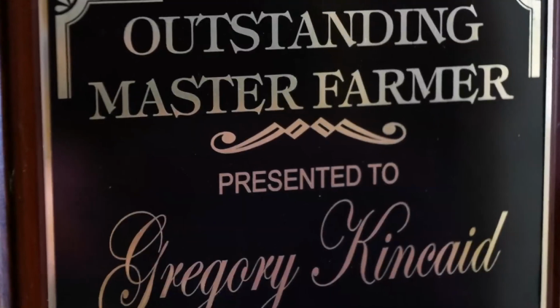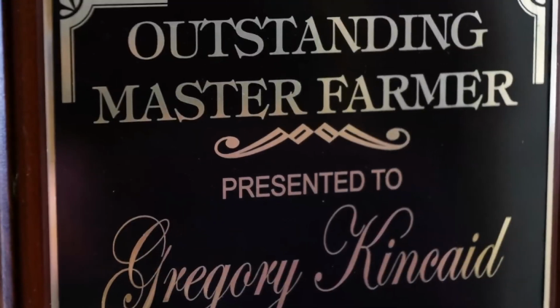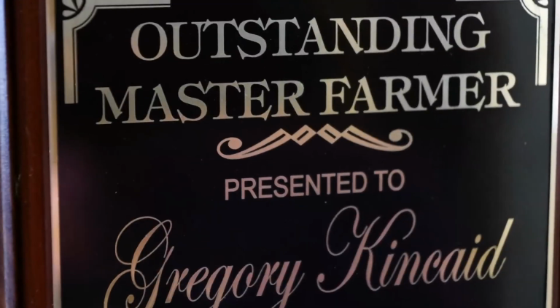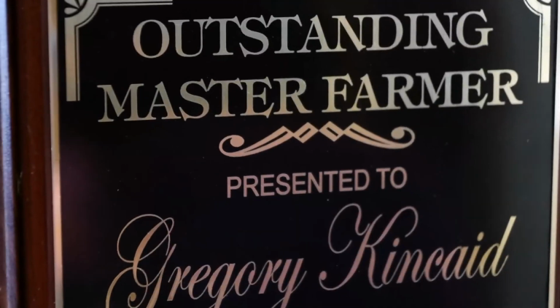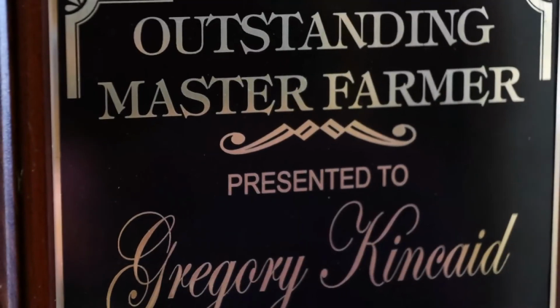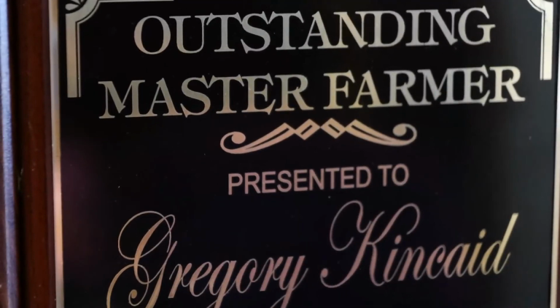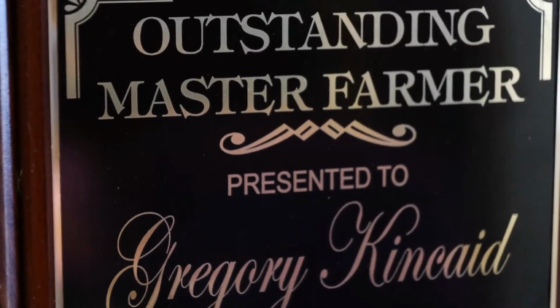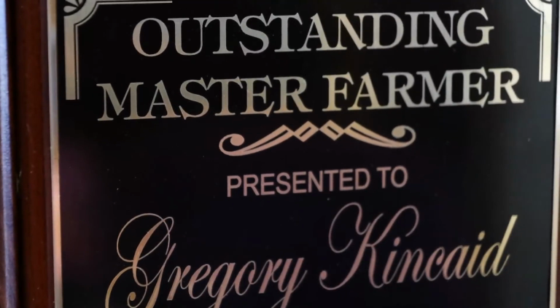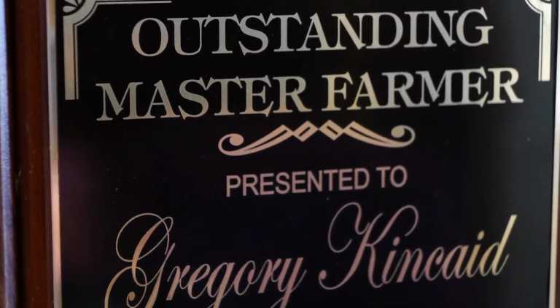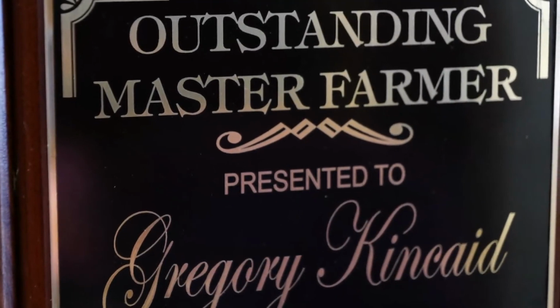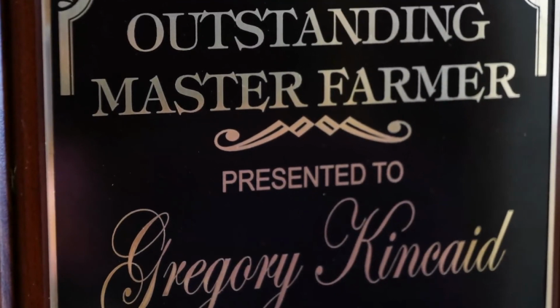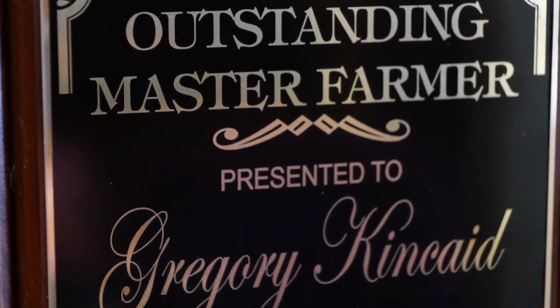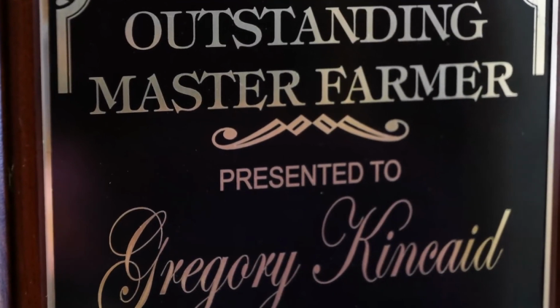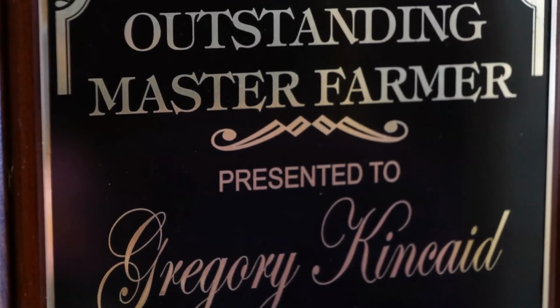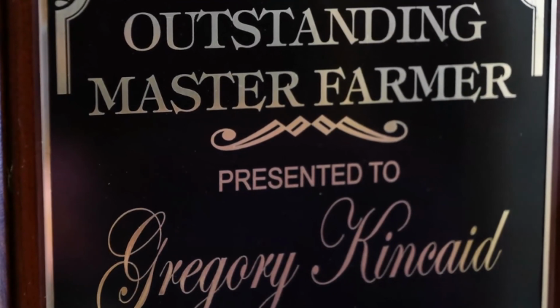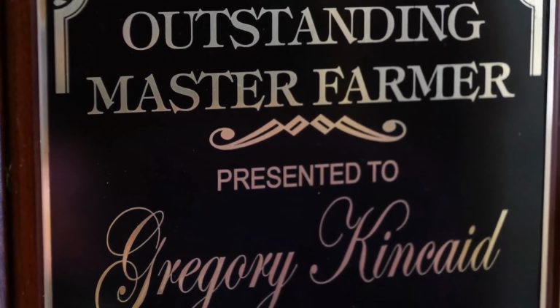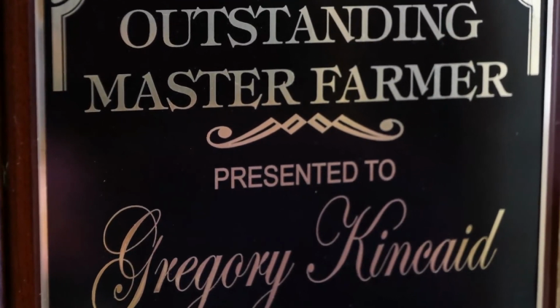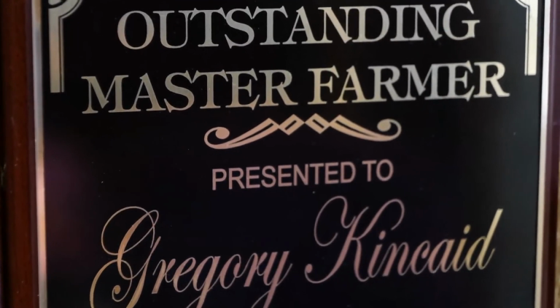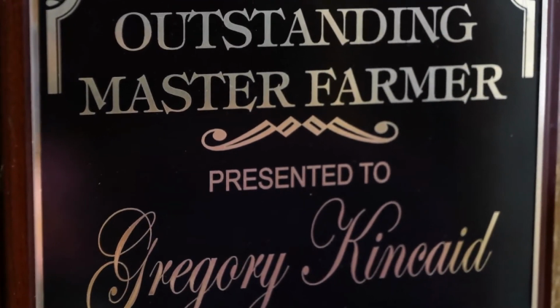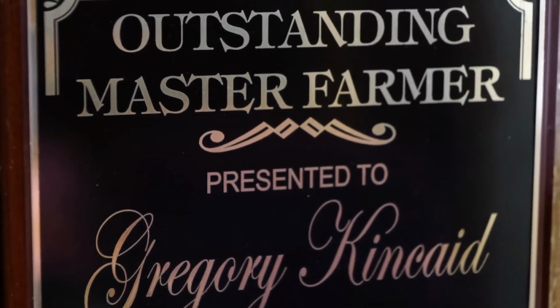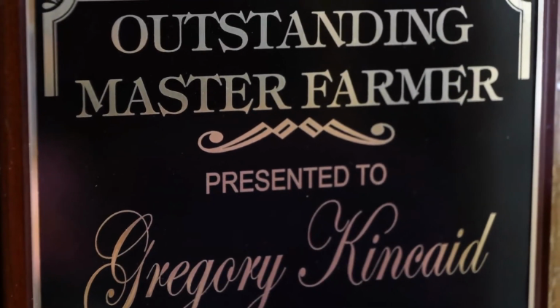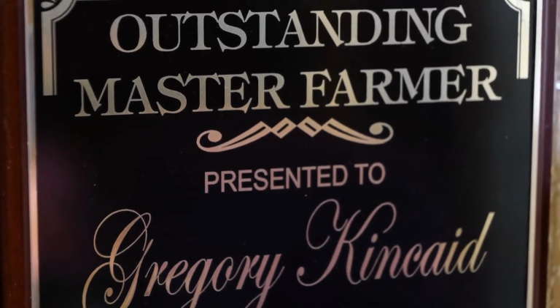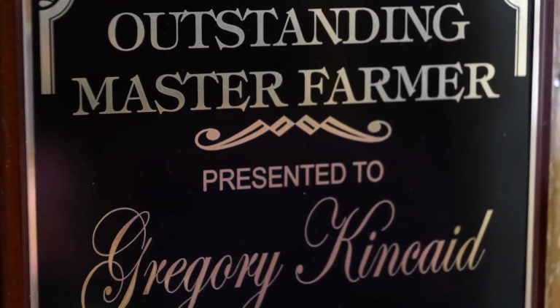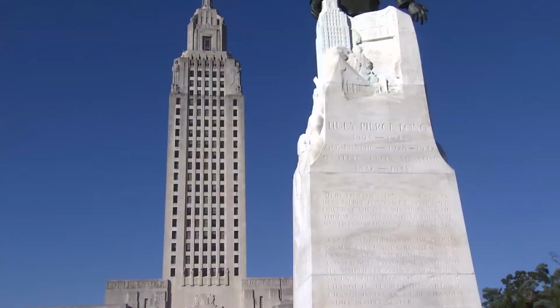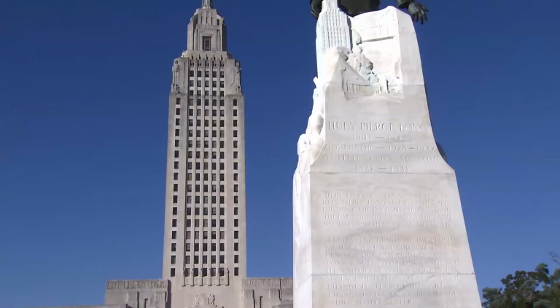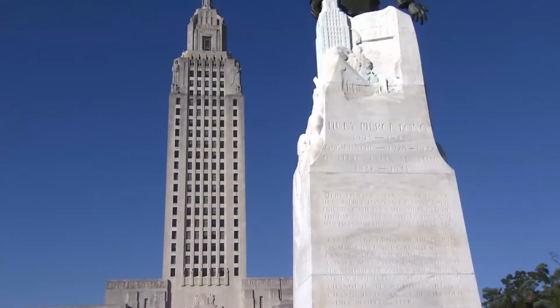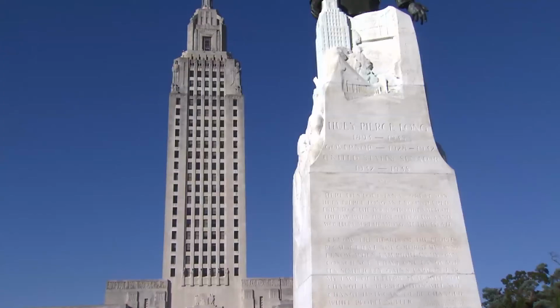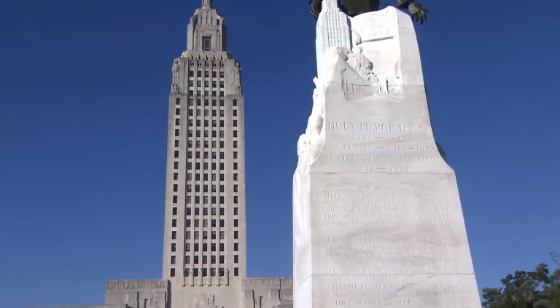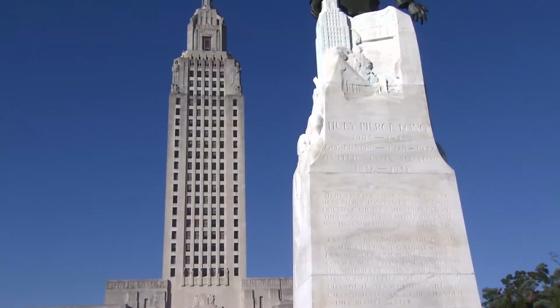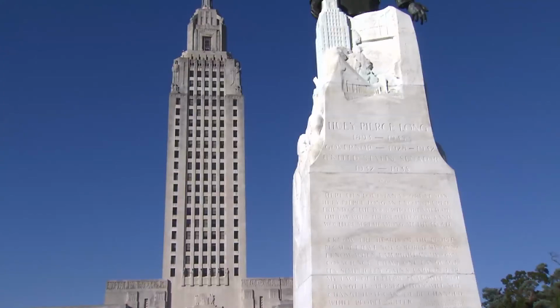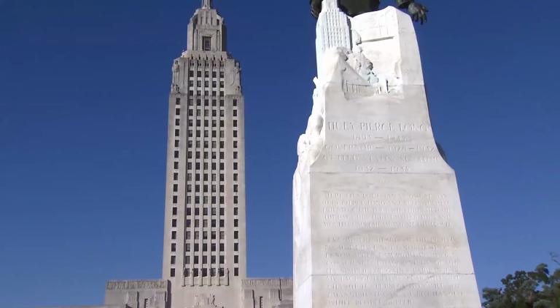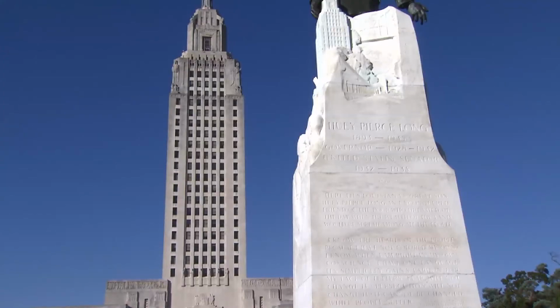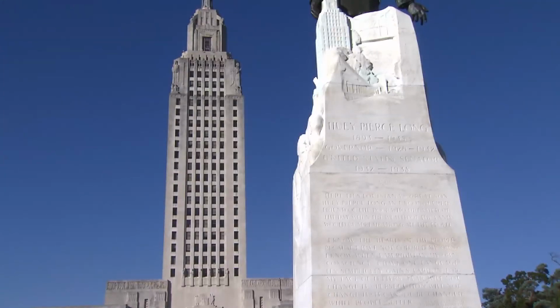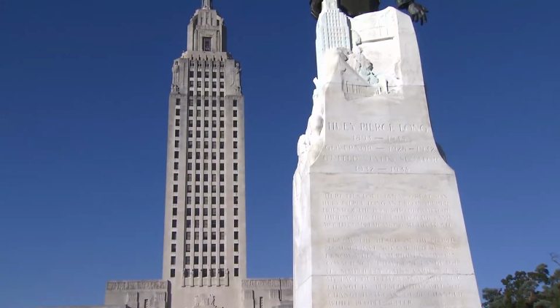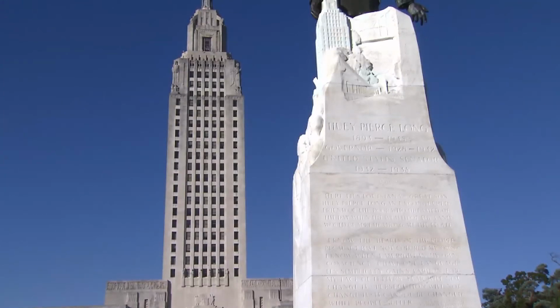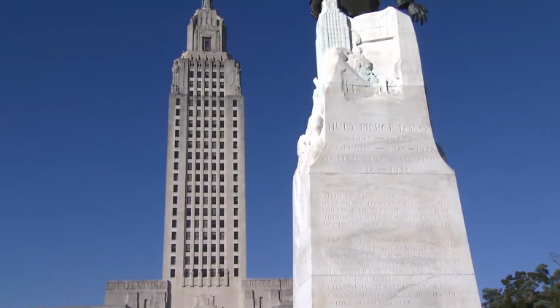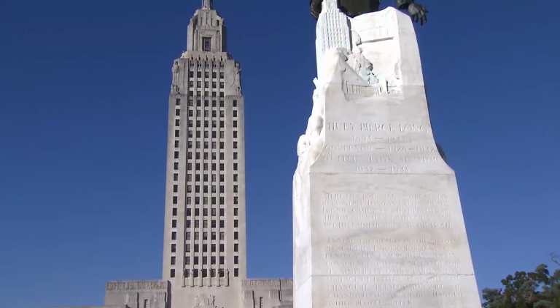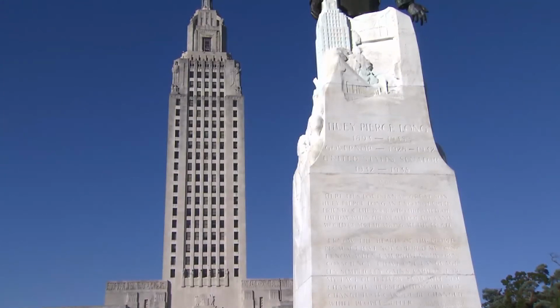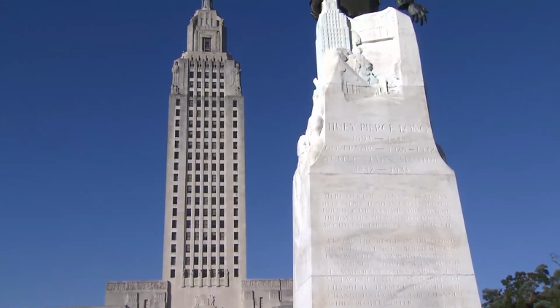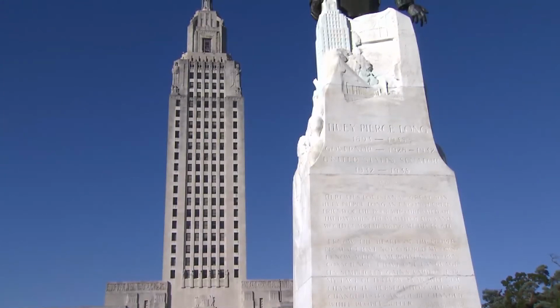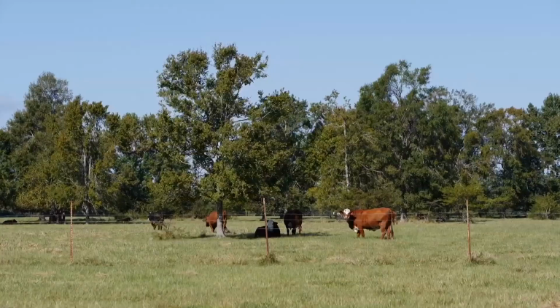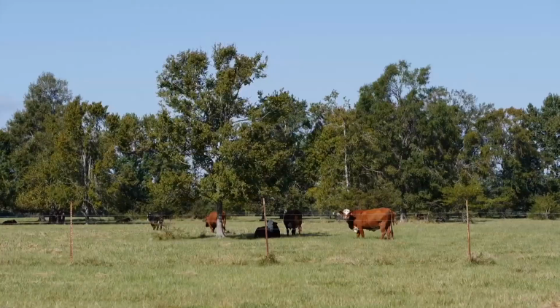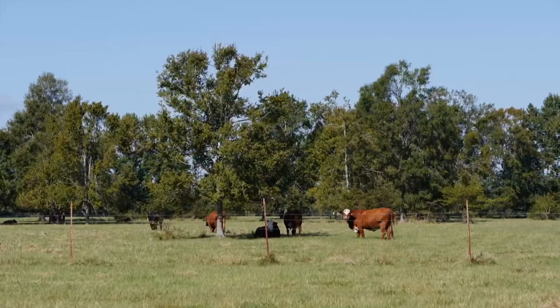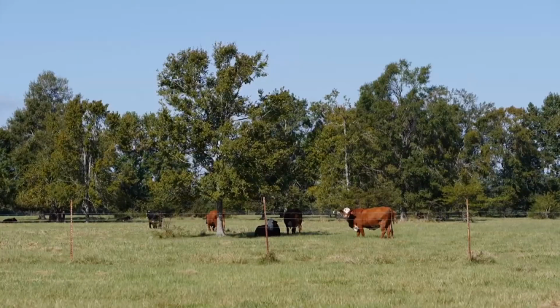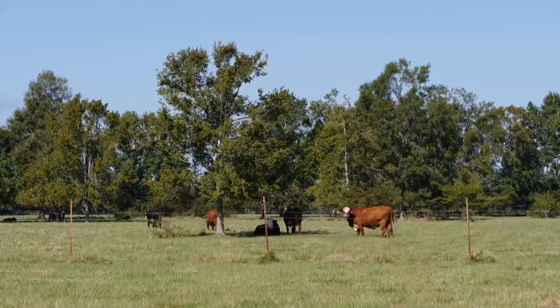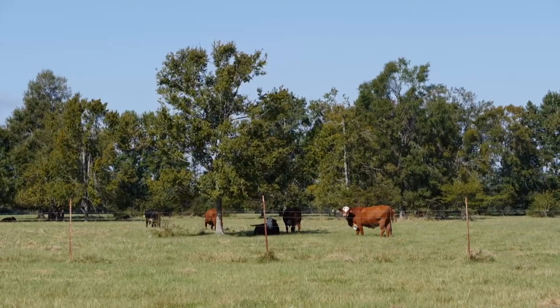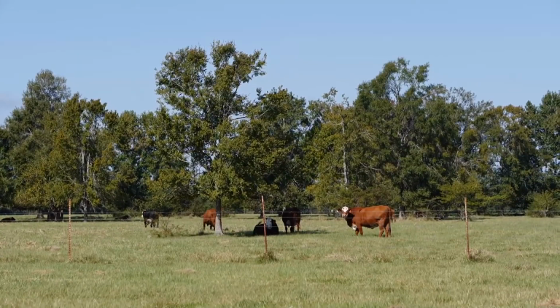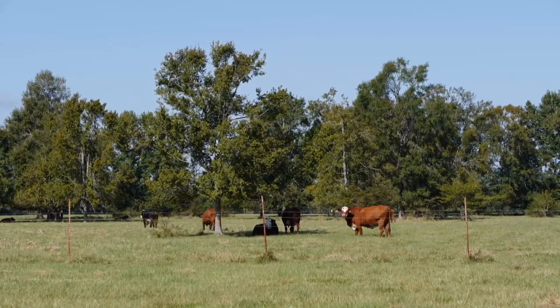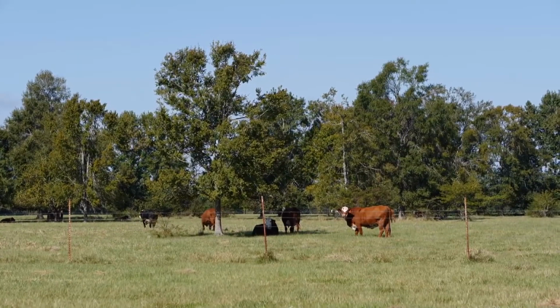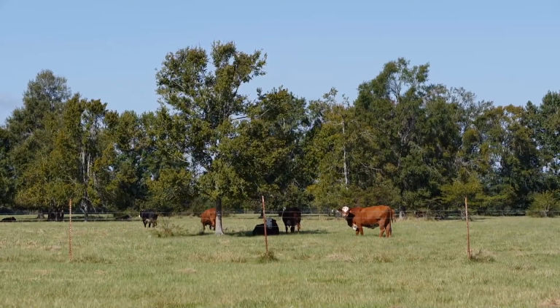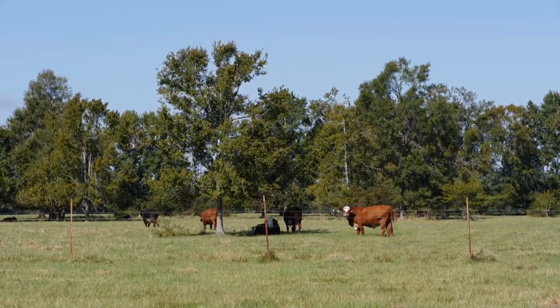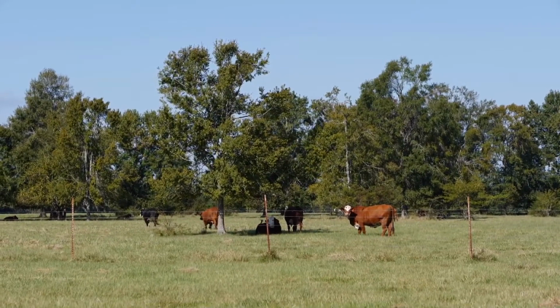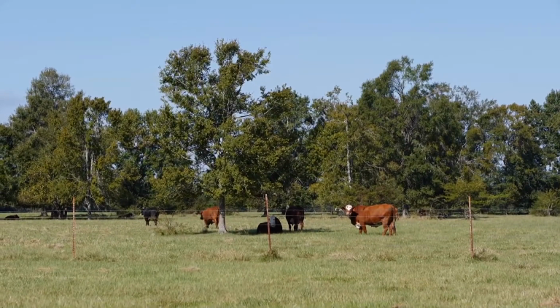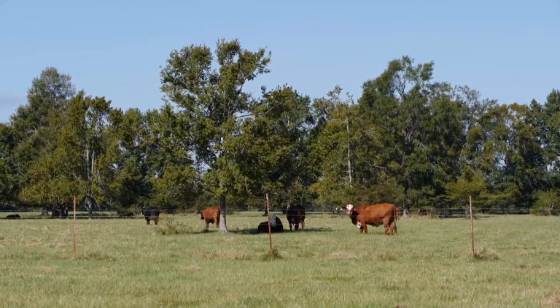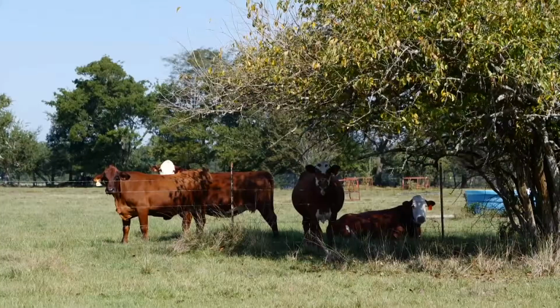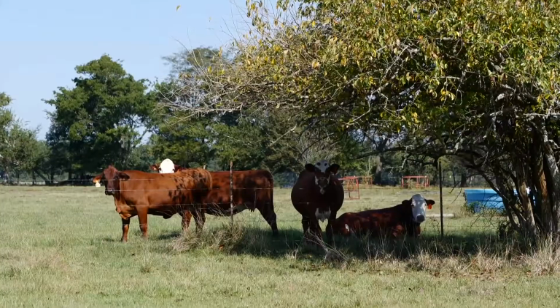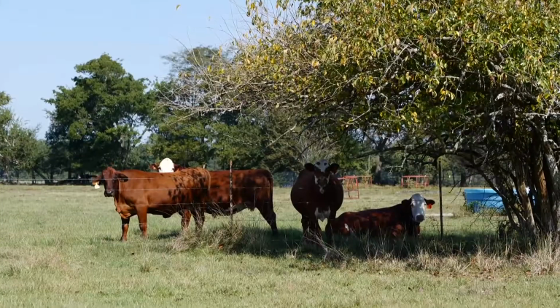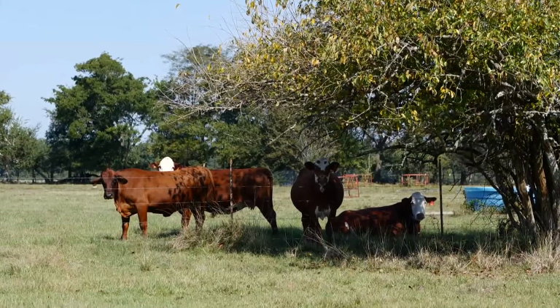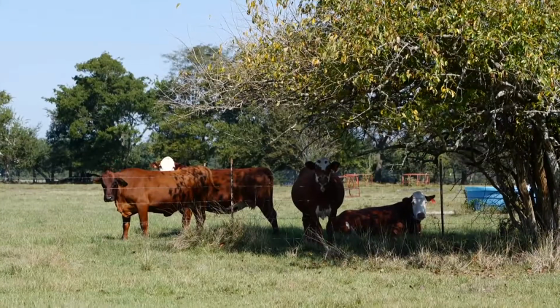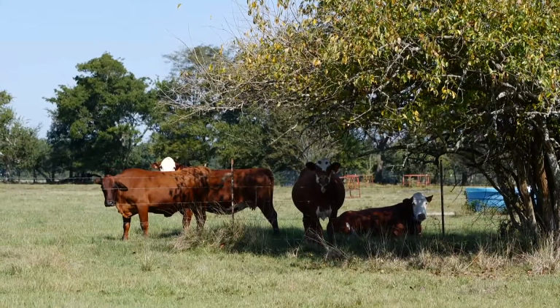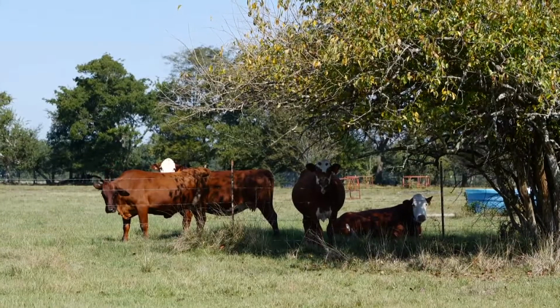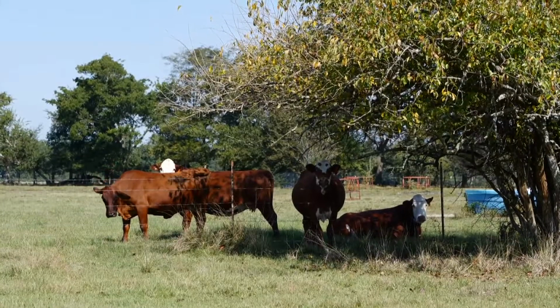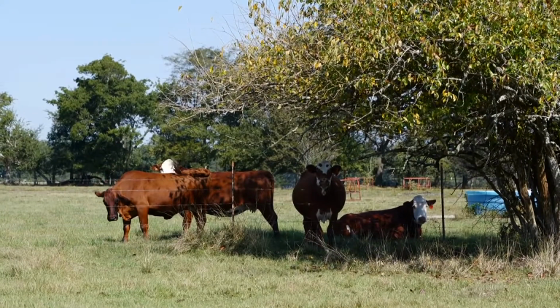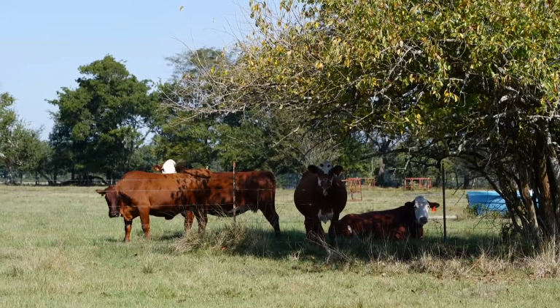The Master Farmer certification is good for five years and is recognized by the state through a law. With the LSU Ag Center, this is Craig Gautreaux reporting.